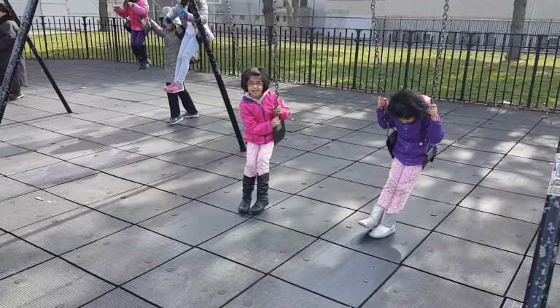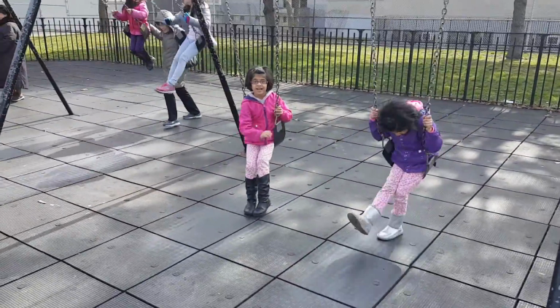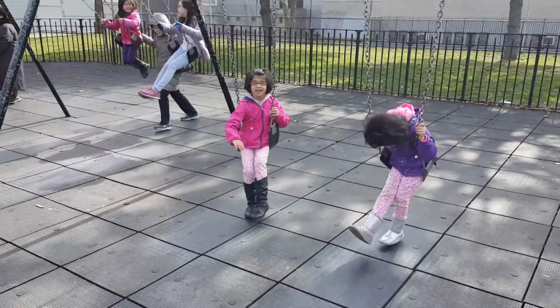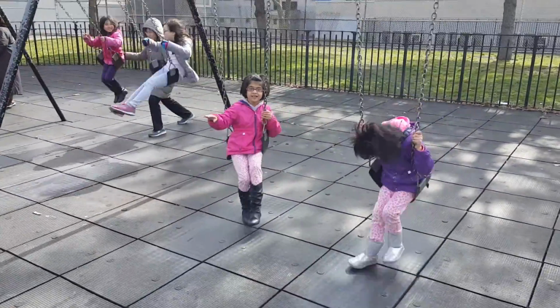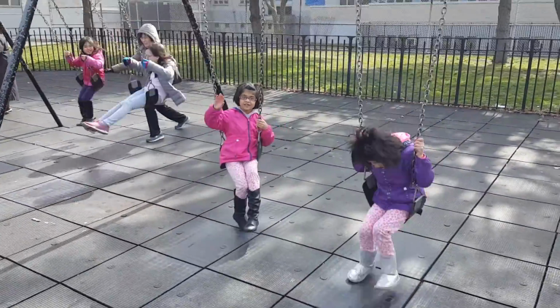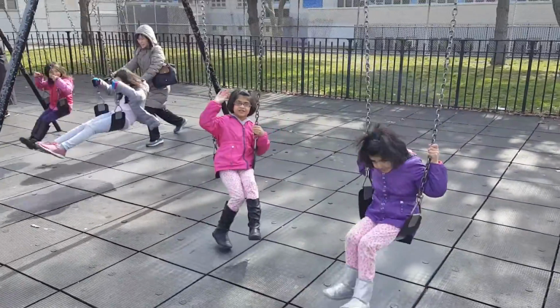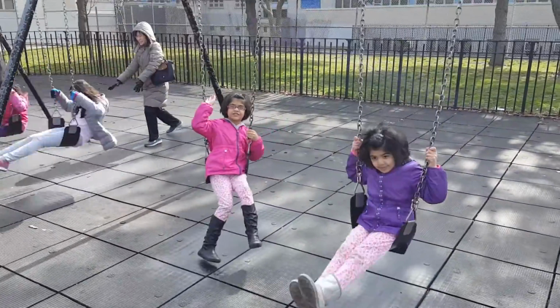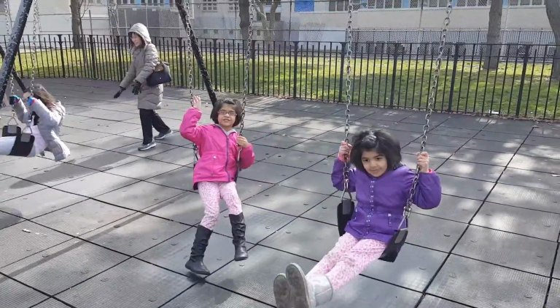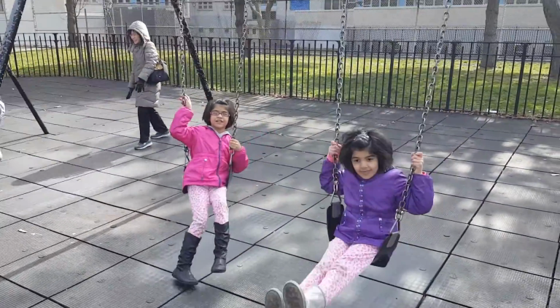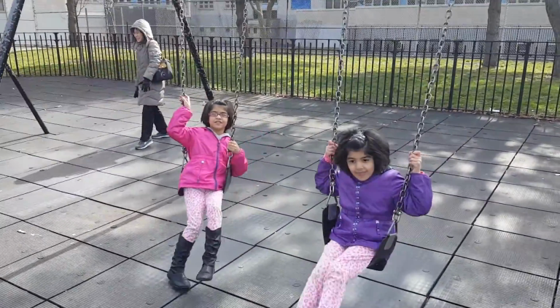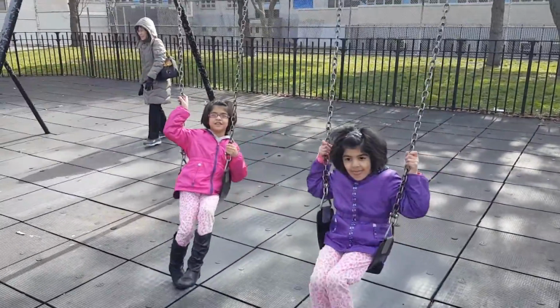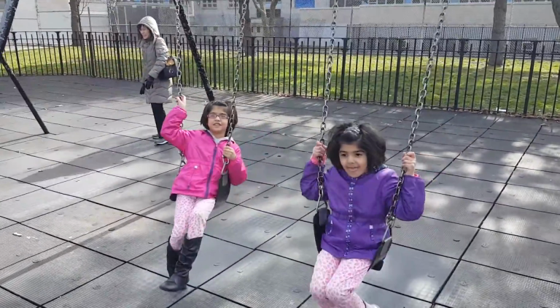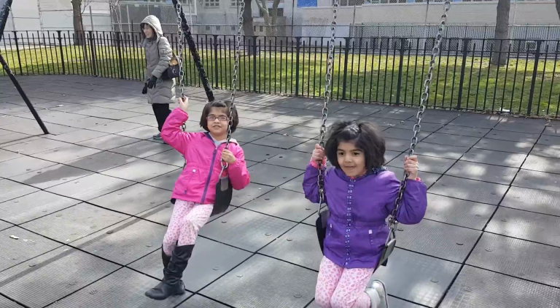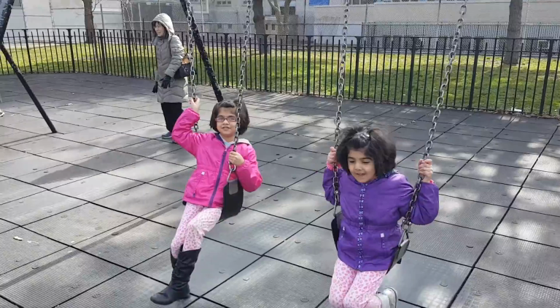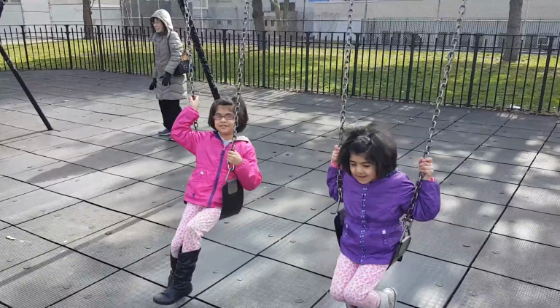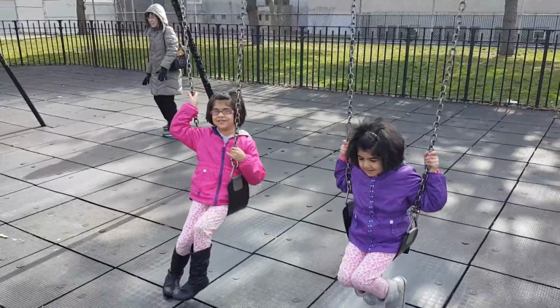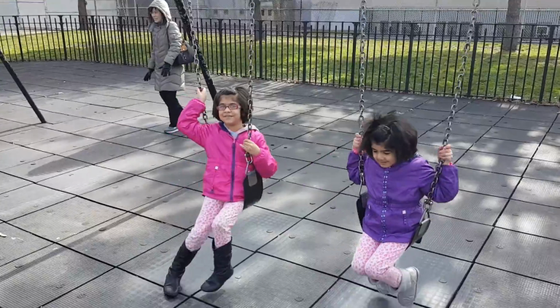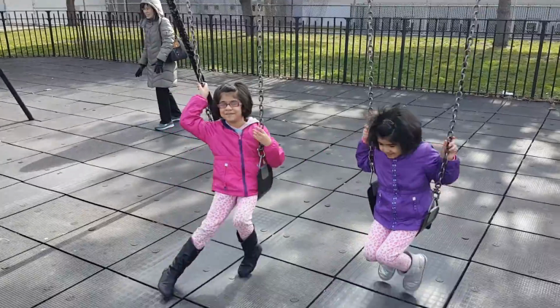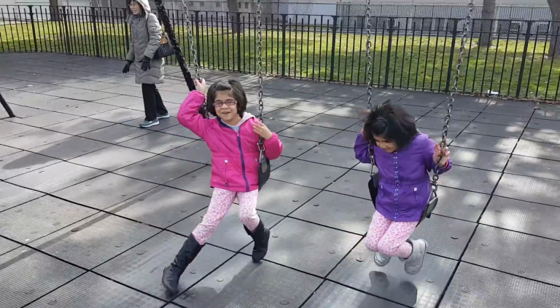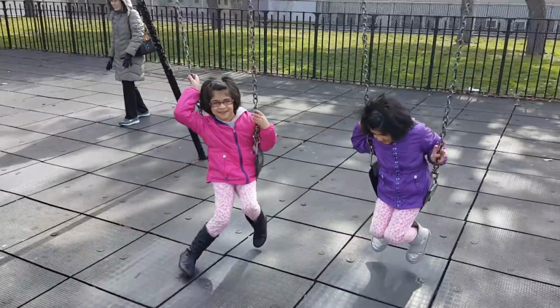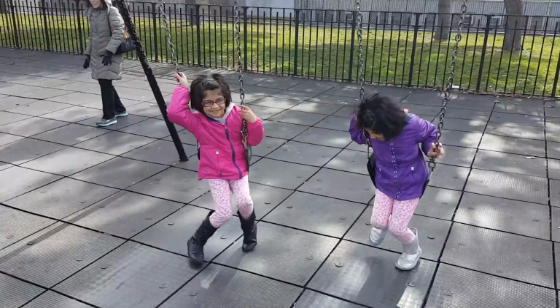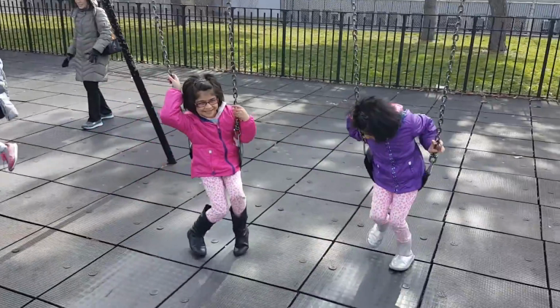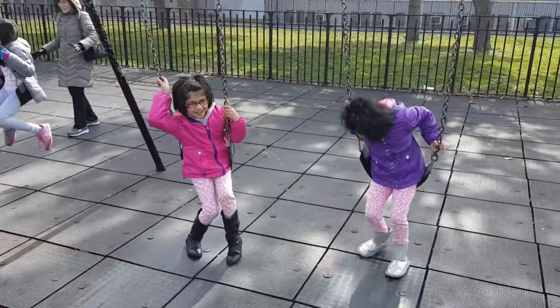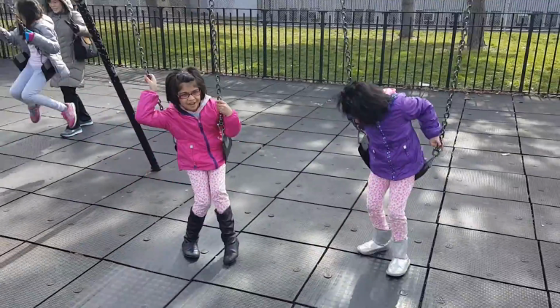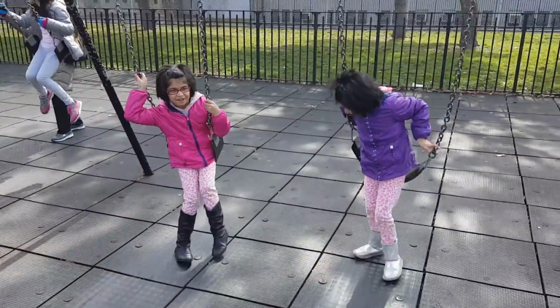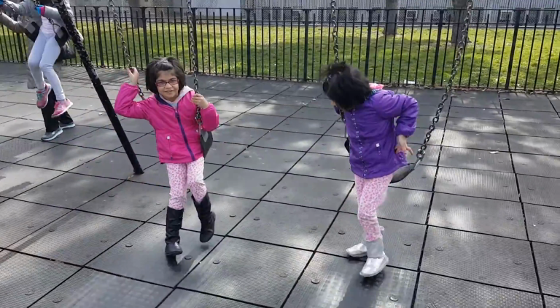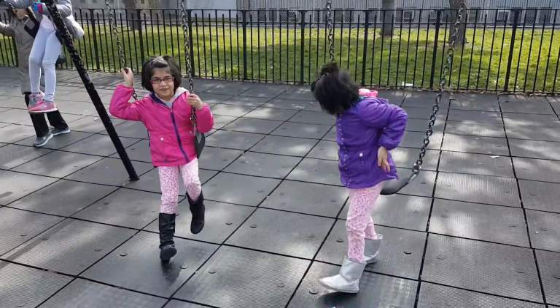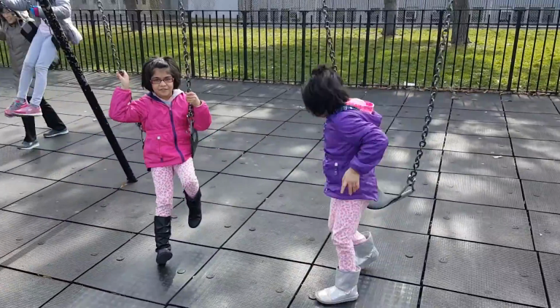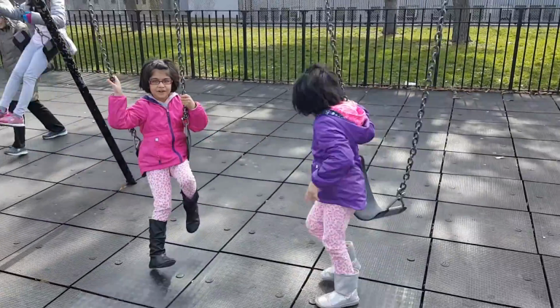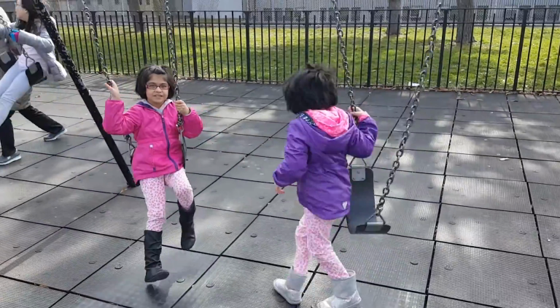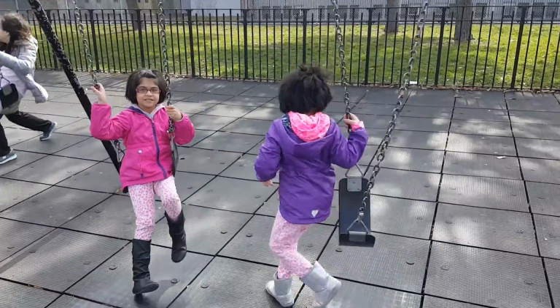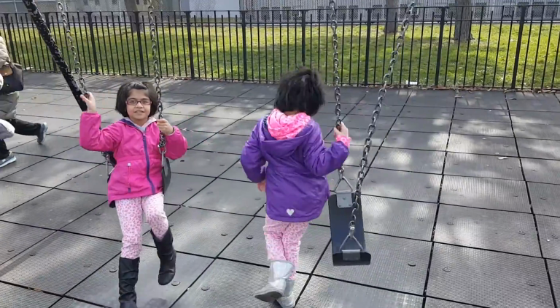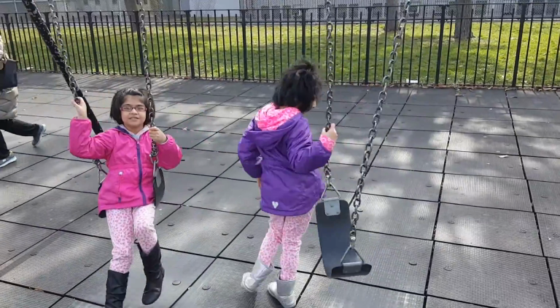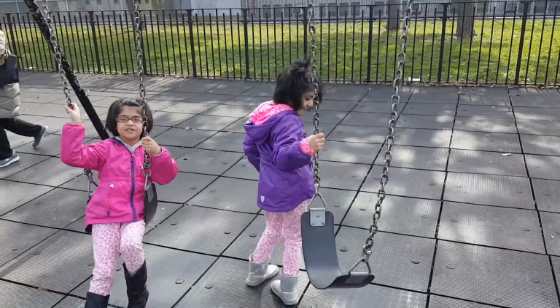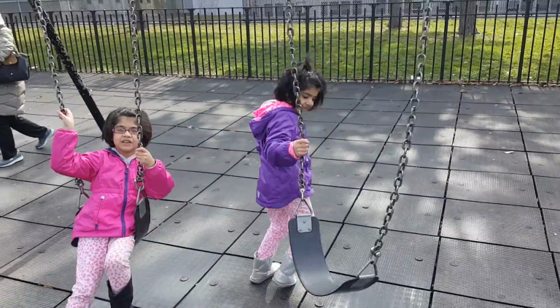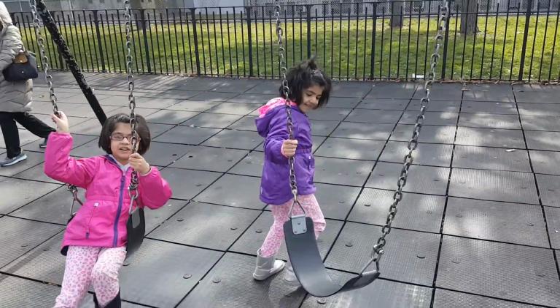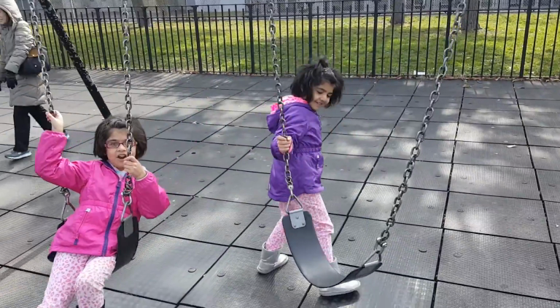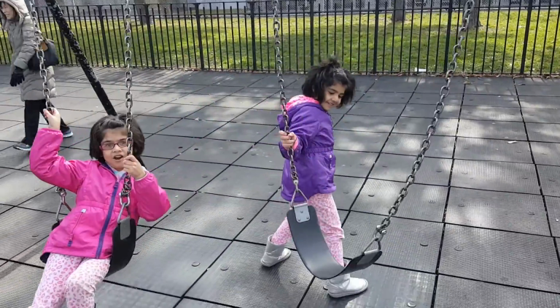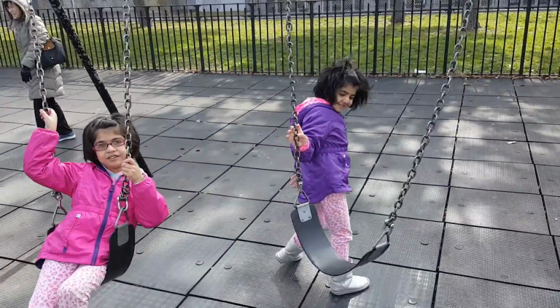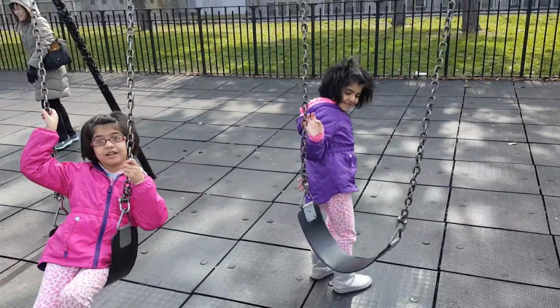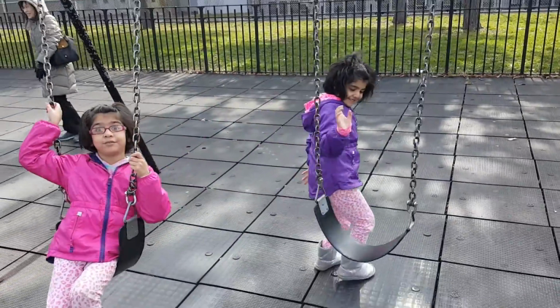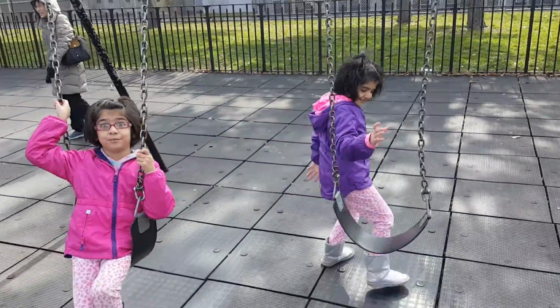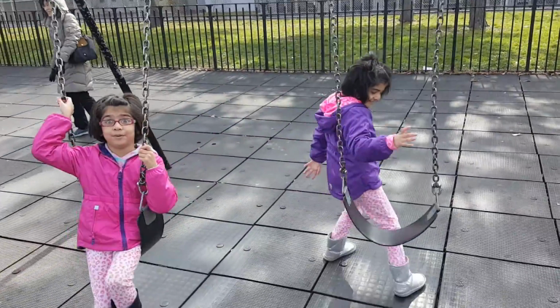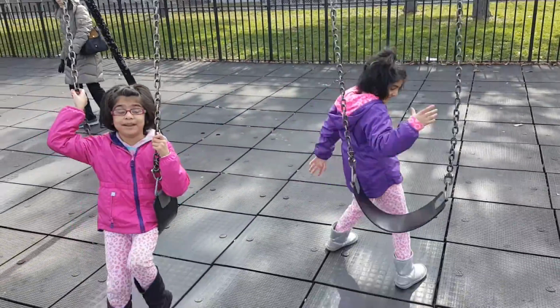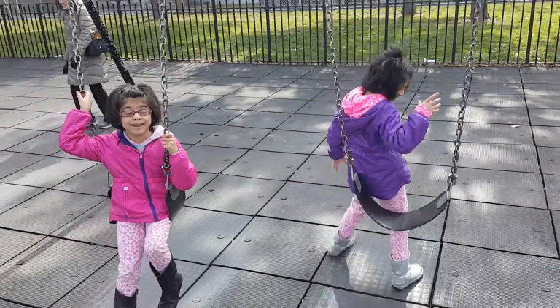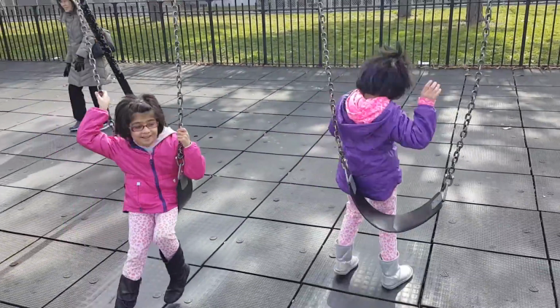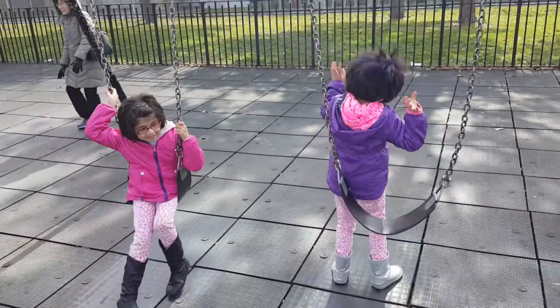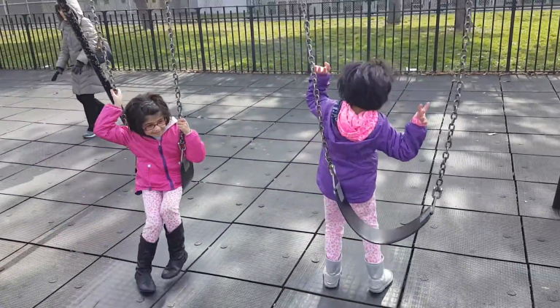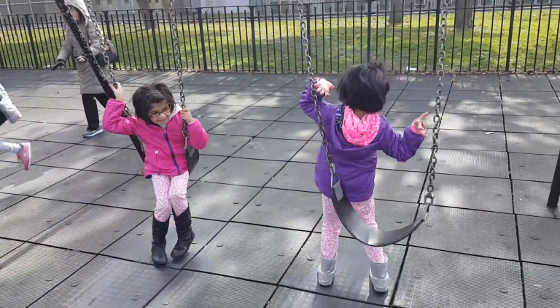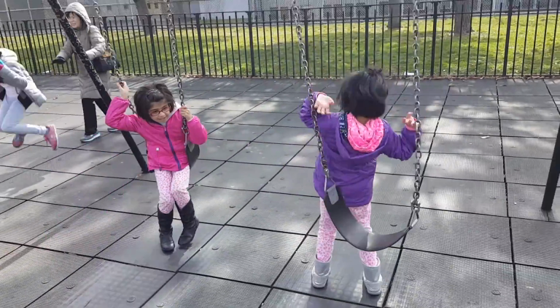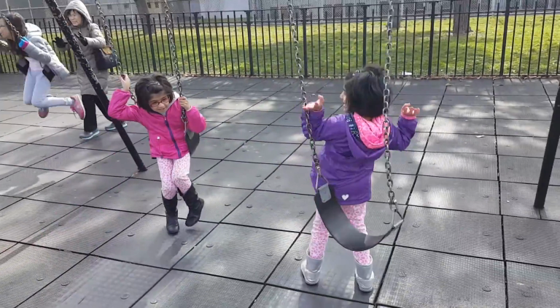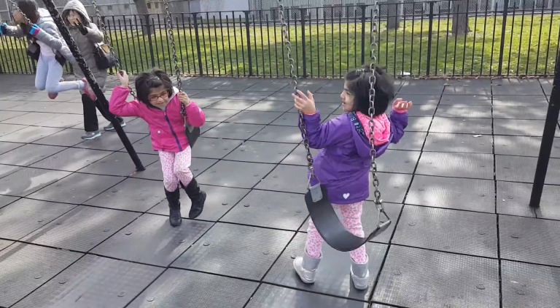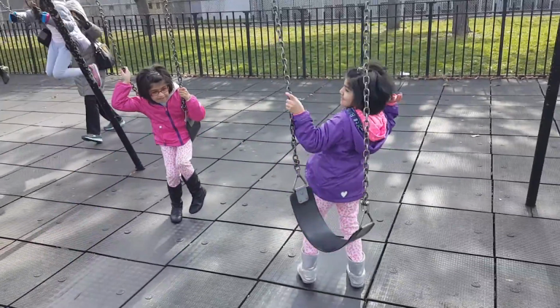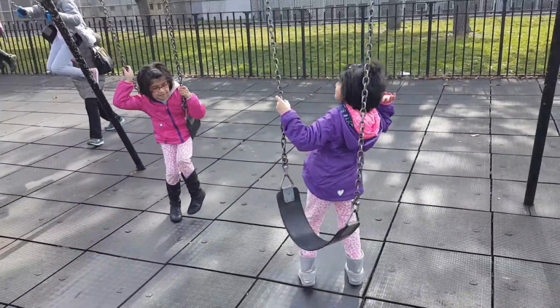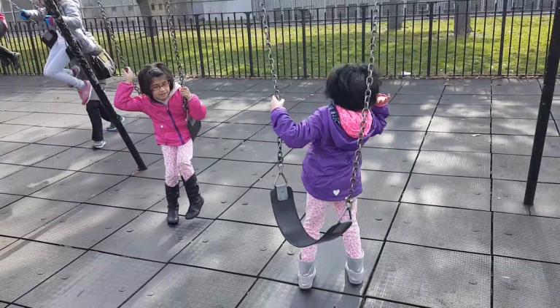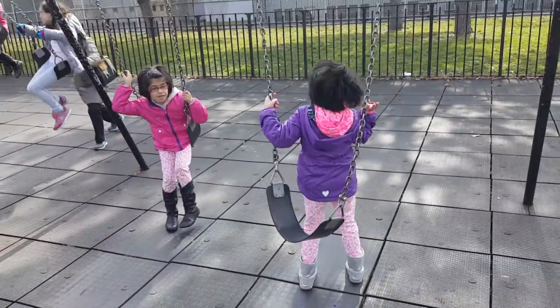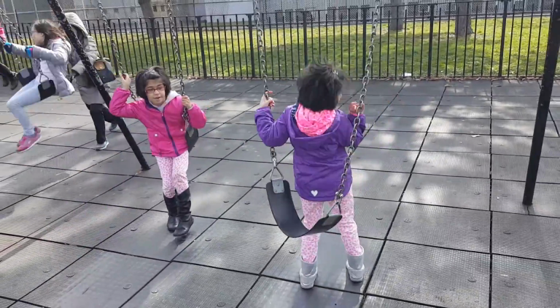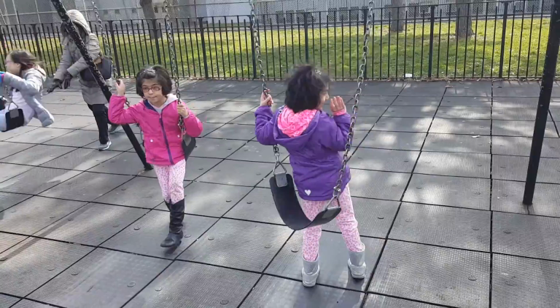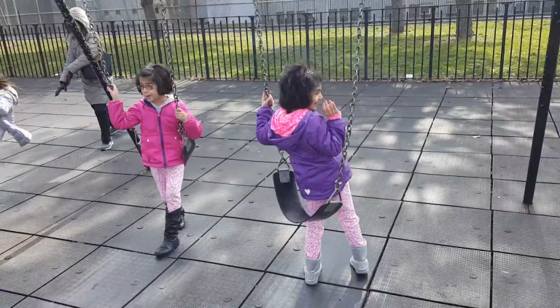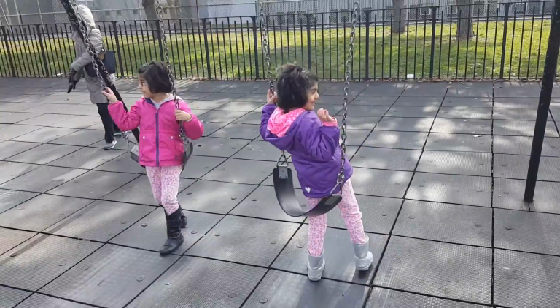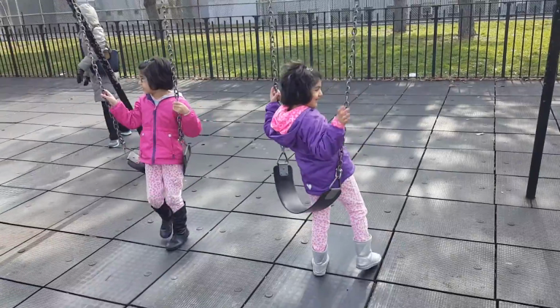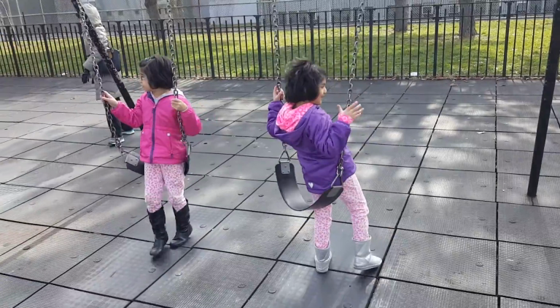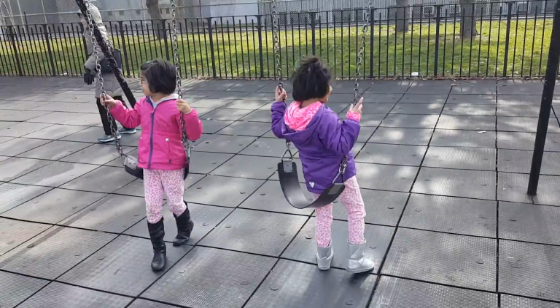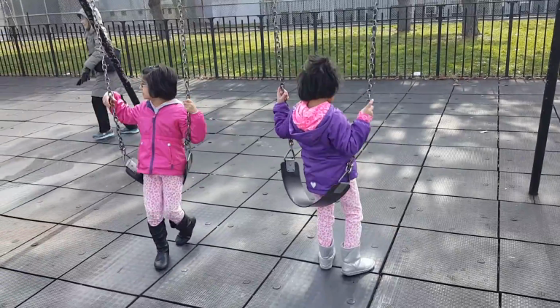Hello, today I'm going to show you this part. So first, we are on the swing. These are the big hit swings.